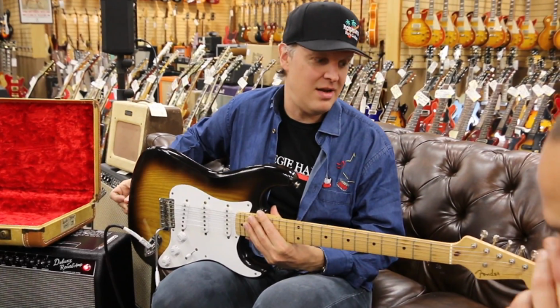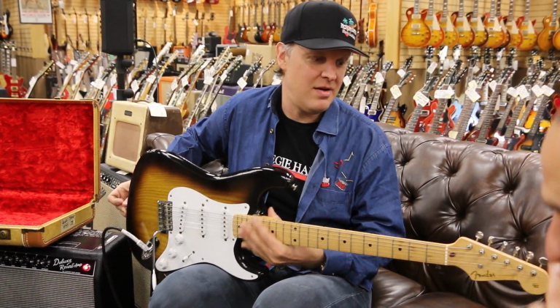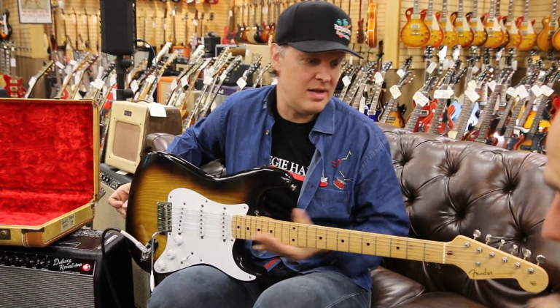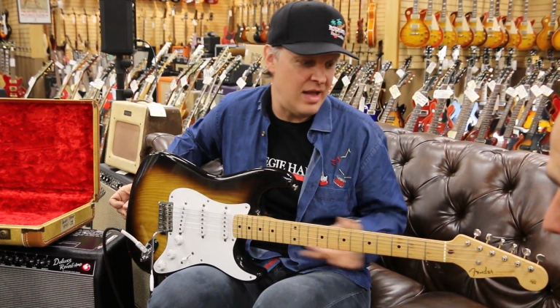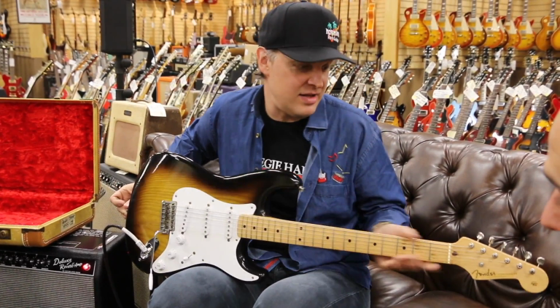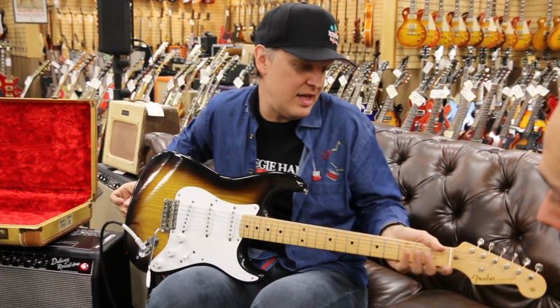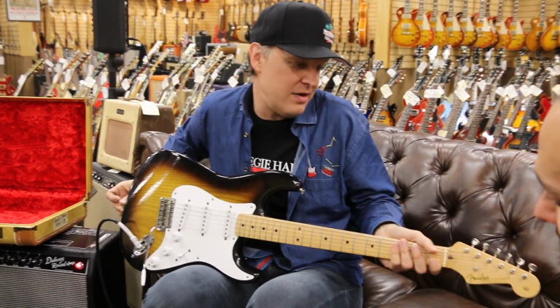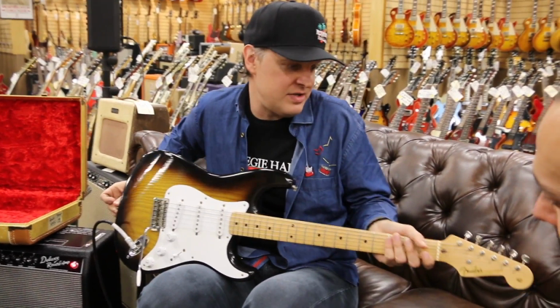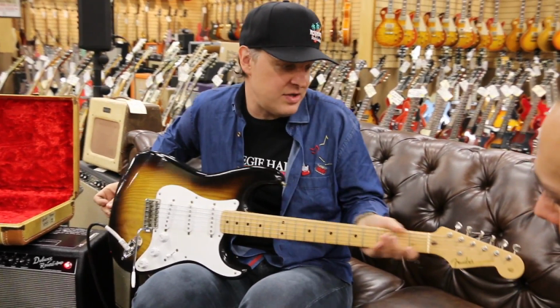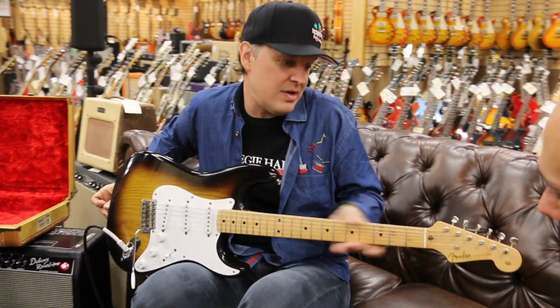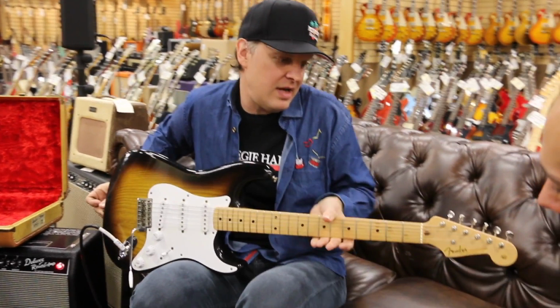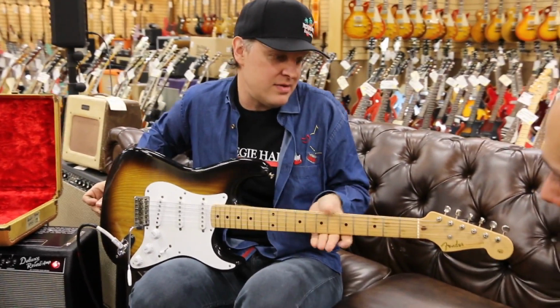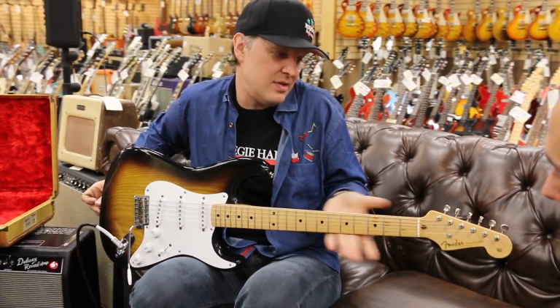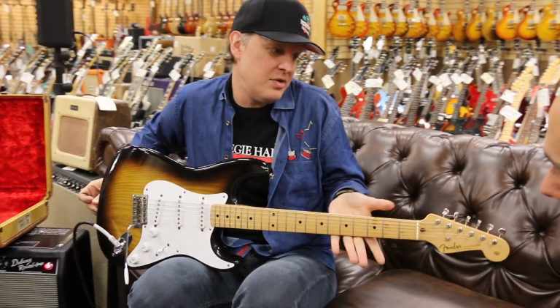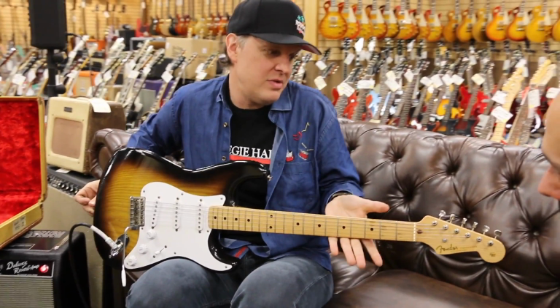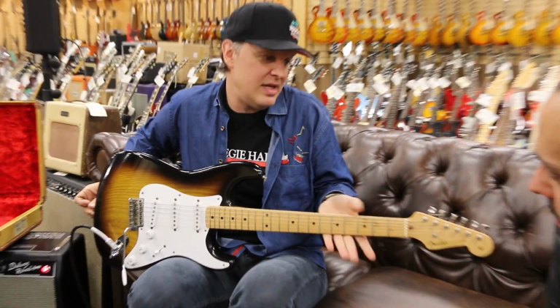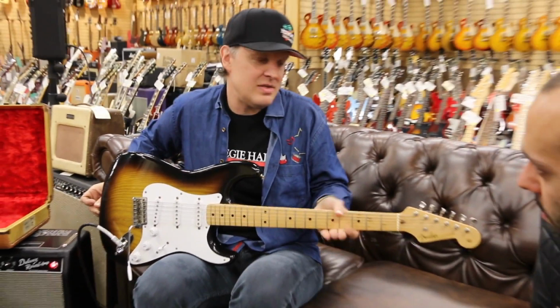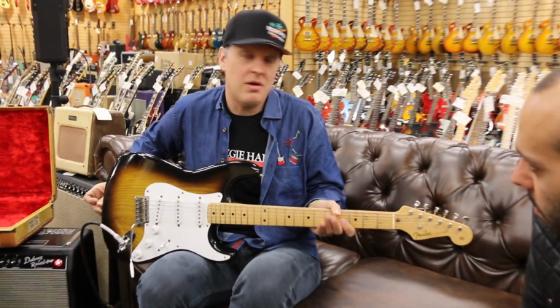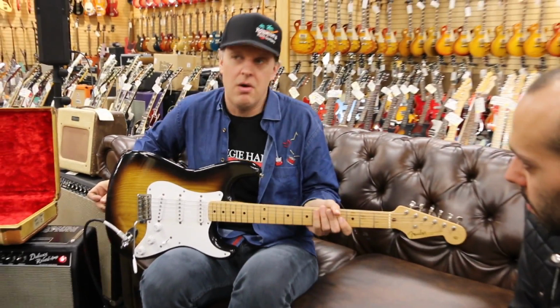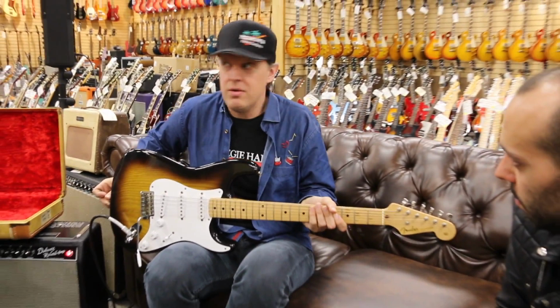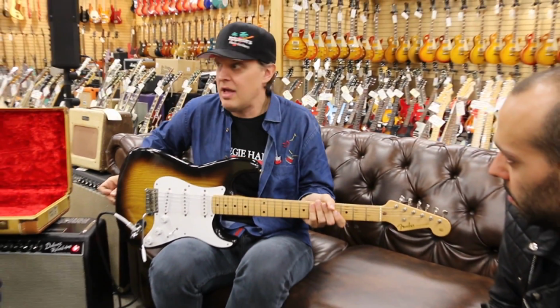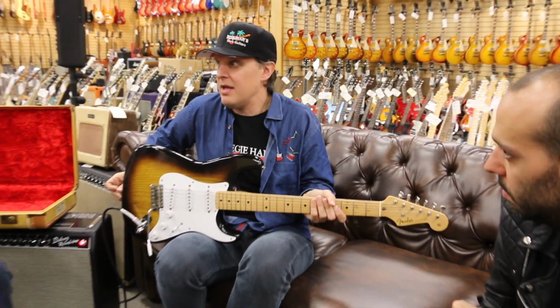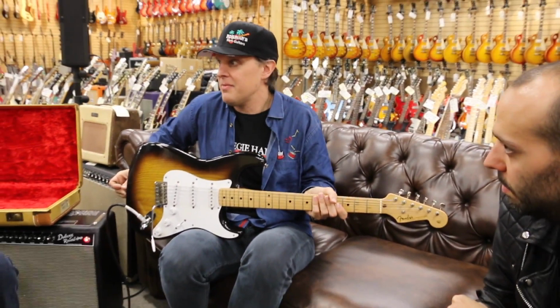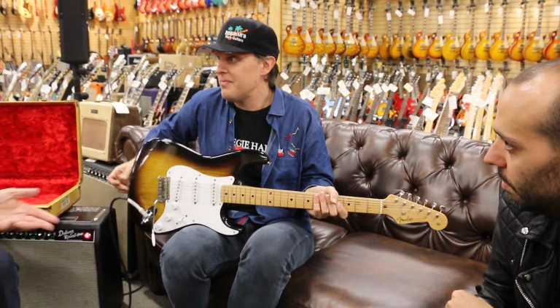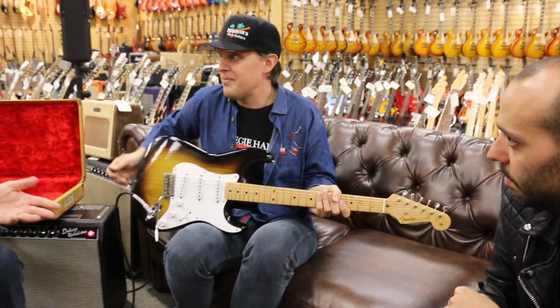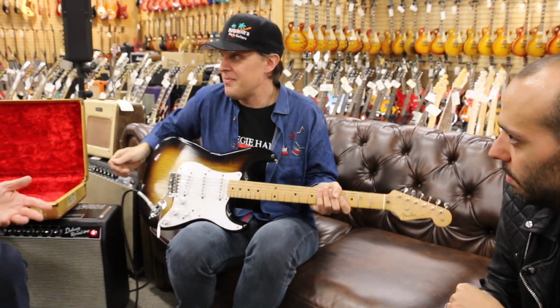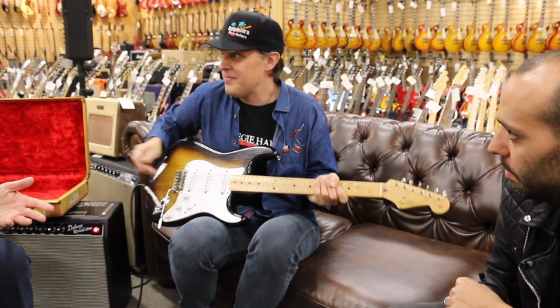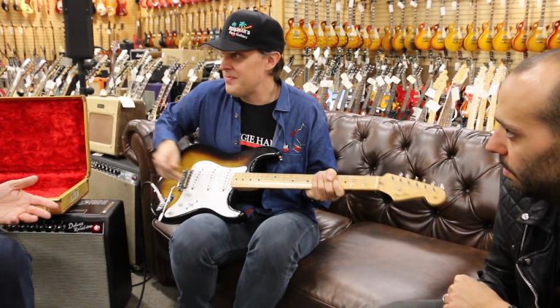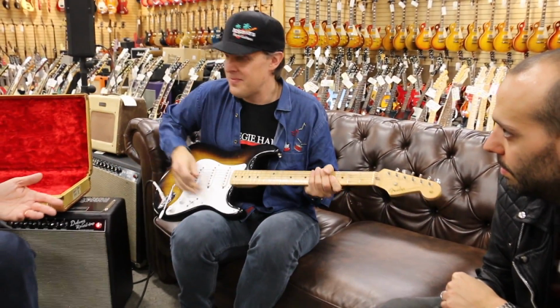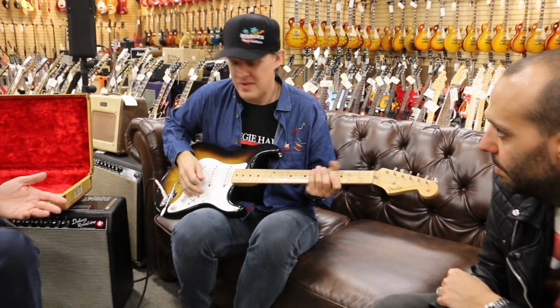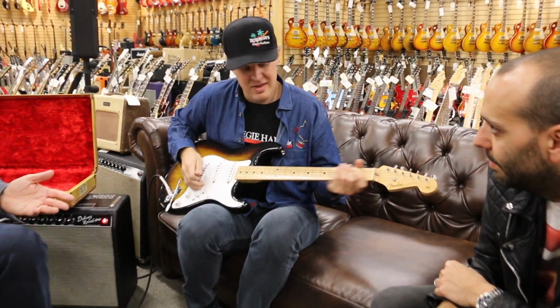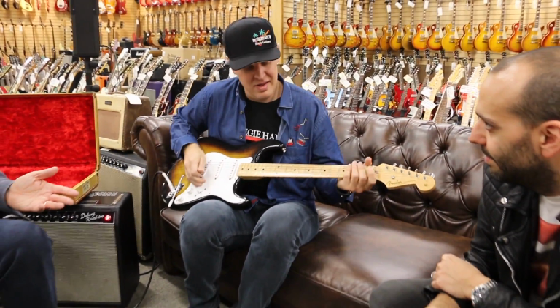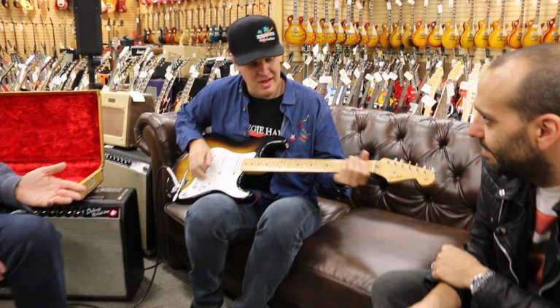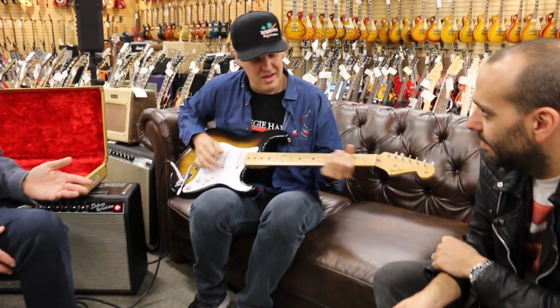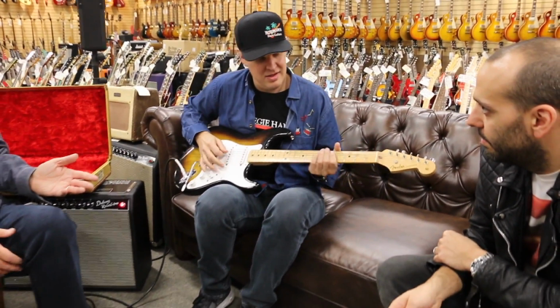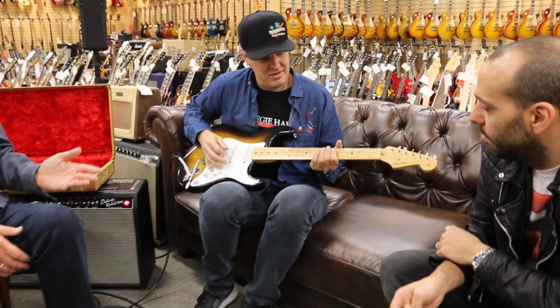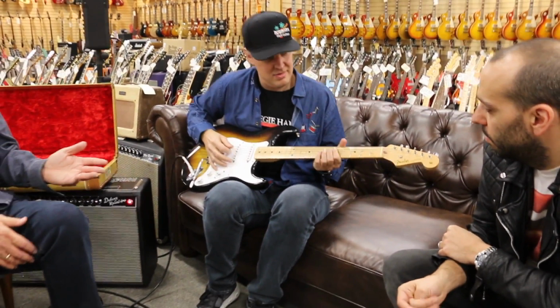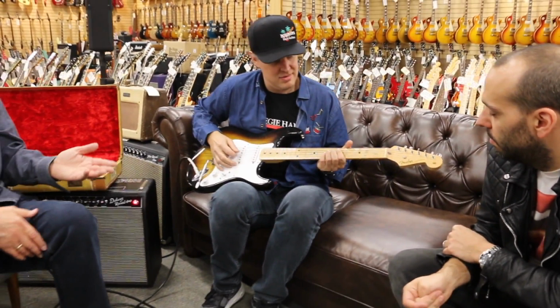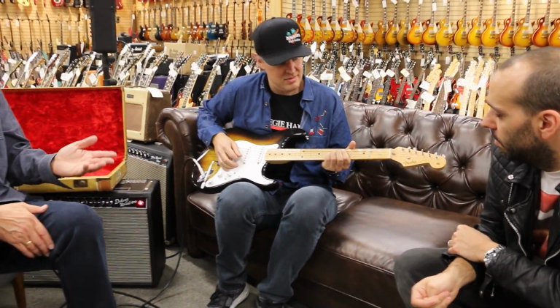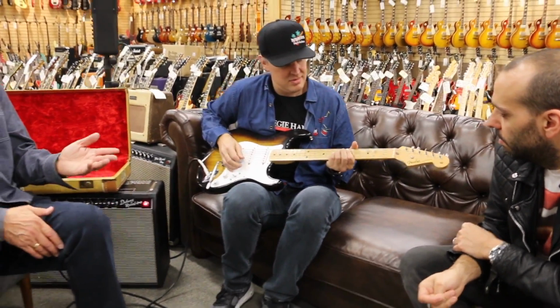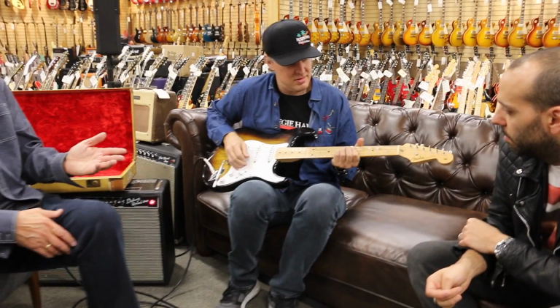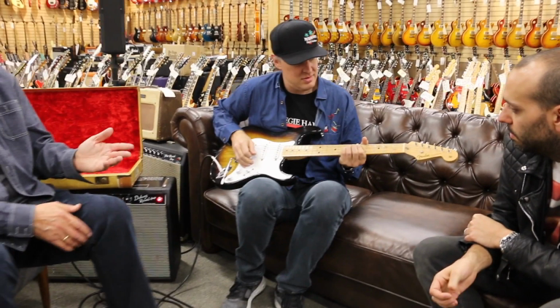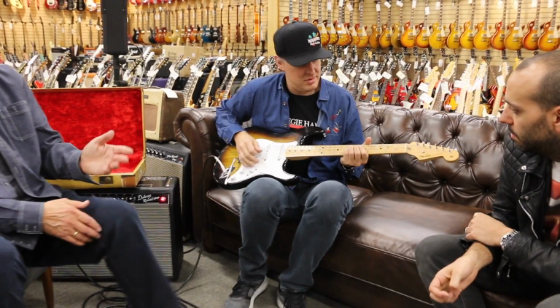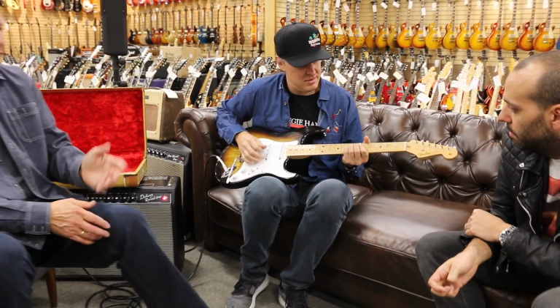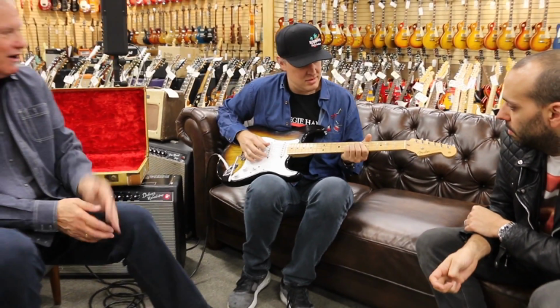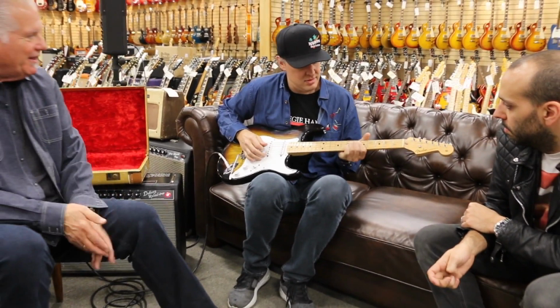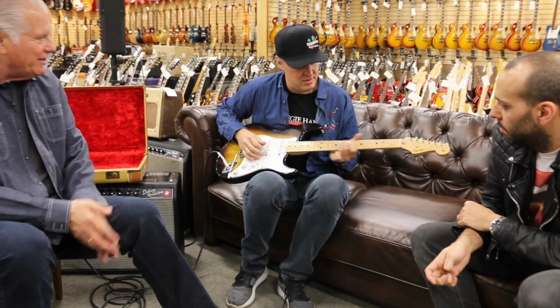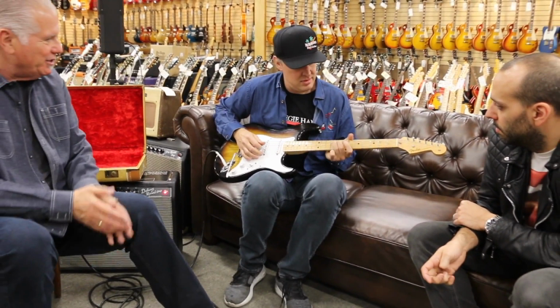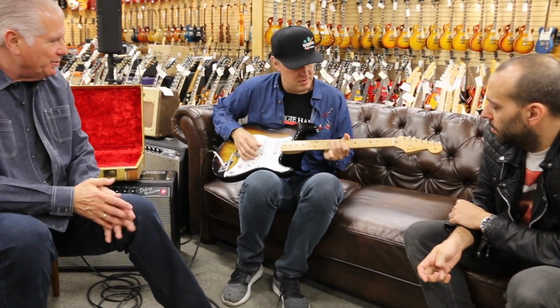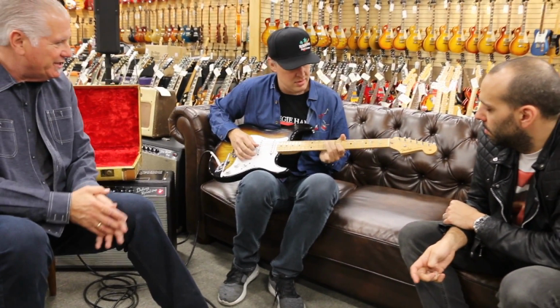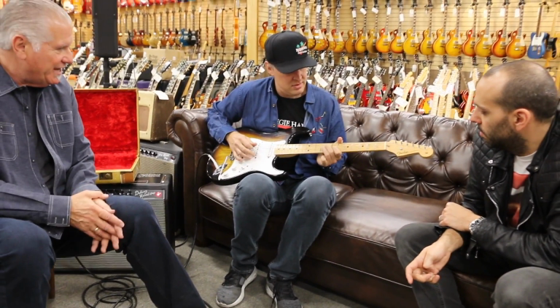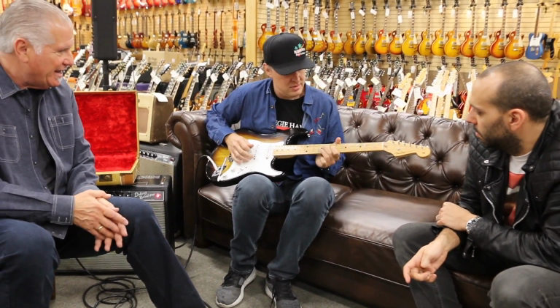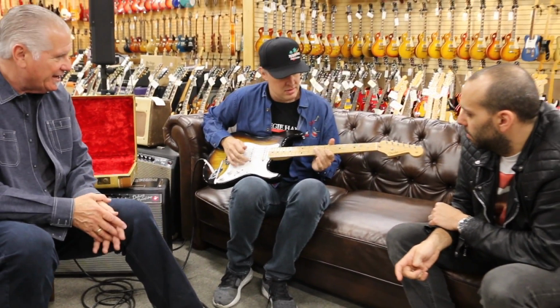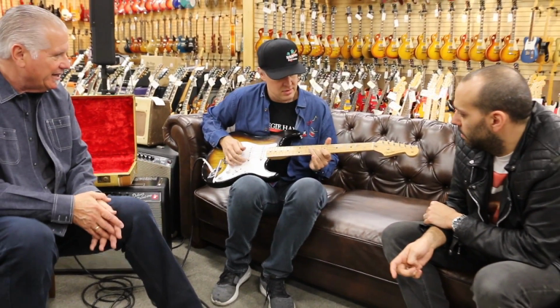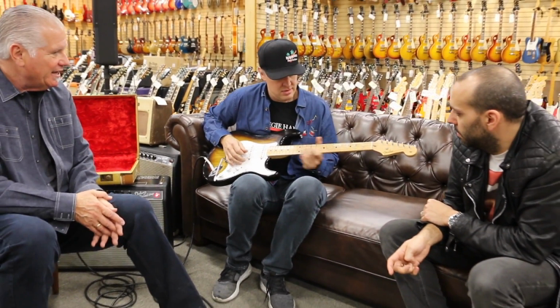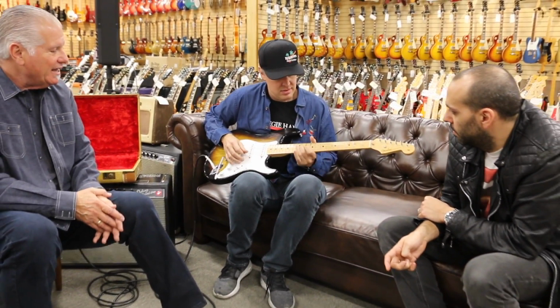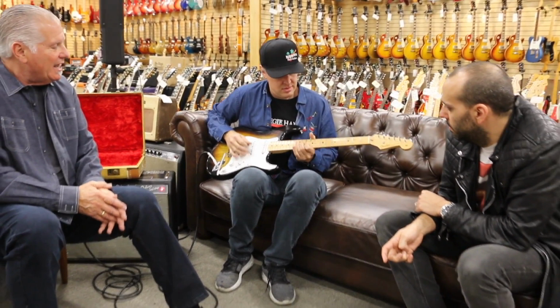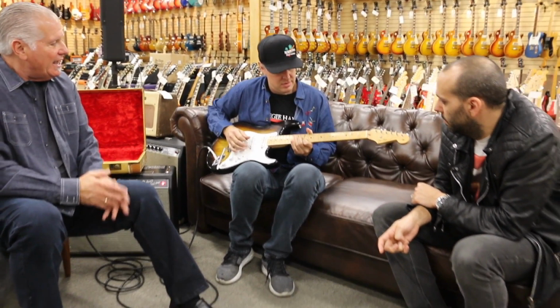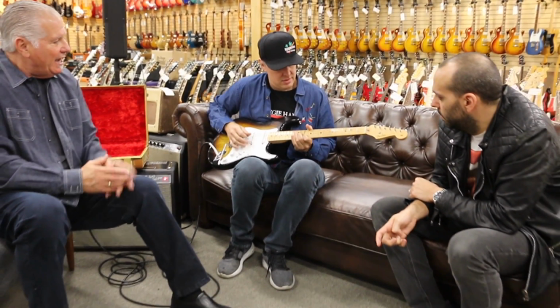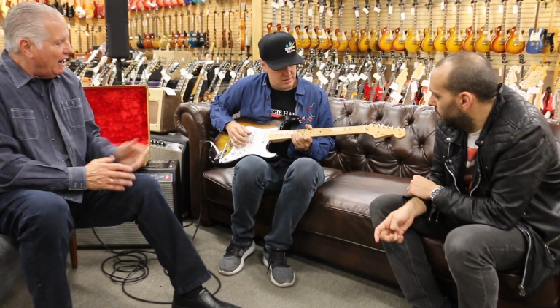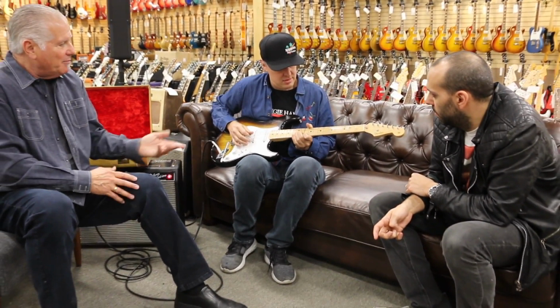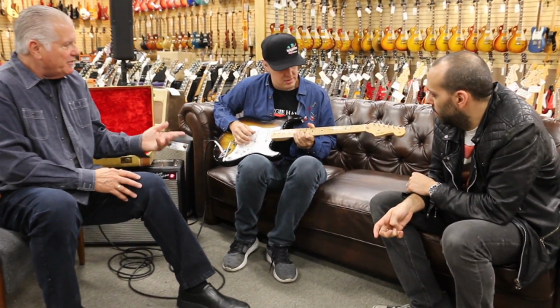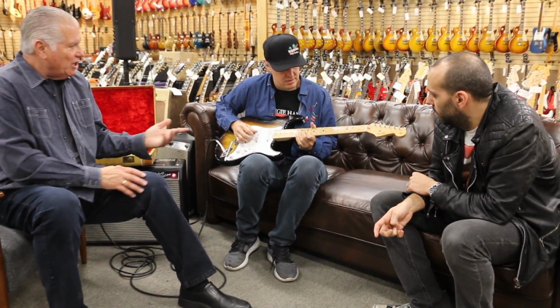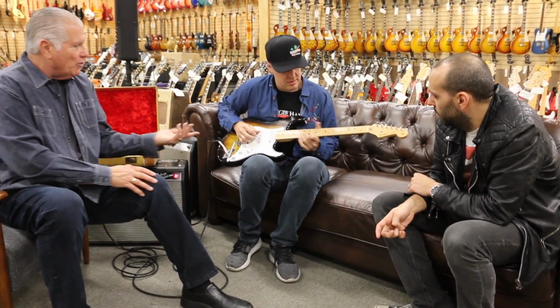These guitars weren't built by John D'Angelico. They were utility guys from Fullerton. Leo would just go, here, do this. They were asking cowboys what should I do, what would be the guitar that you would need?